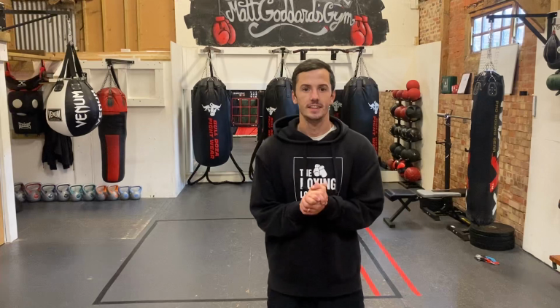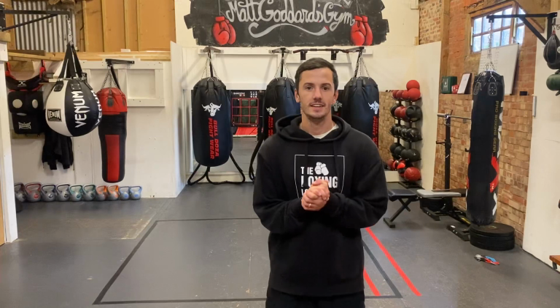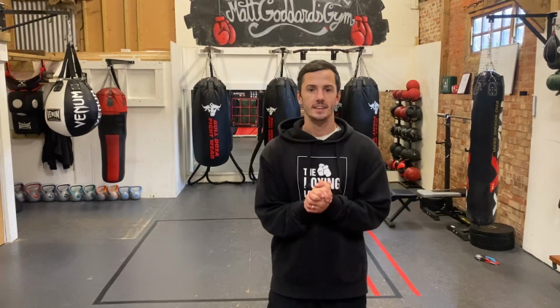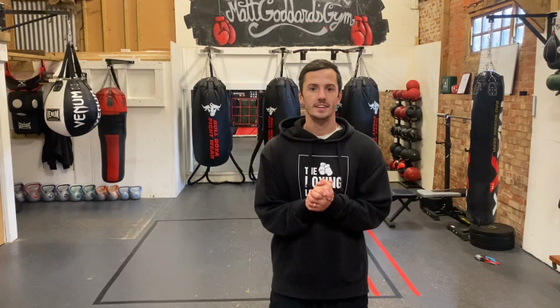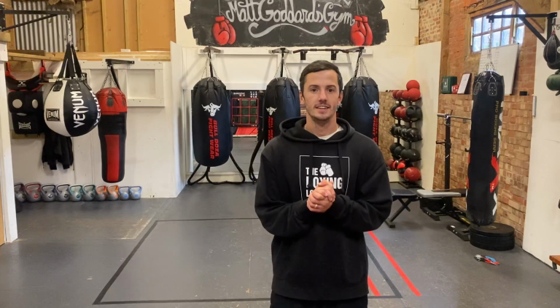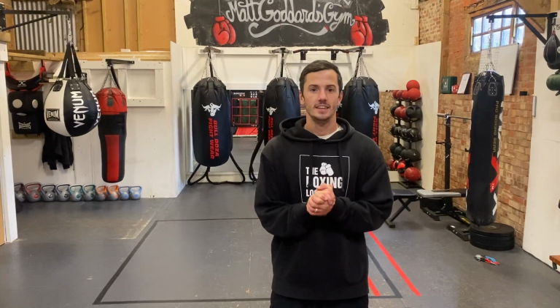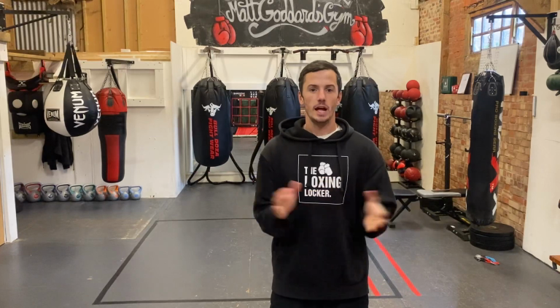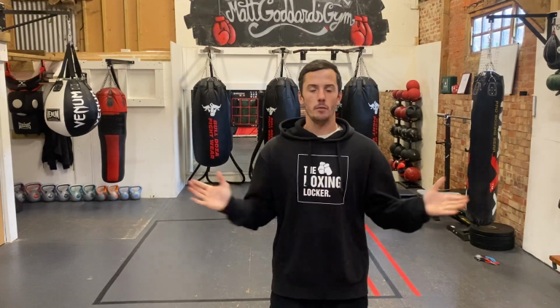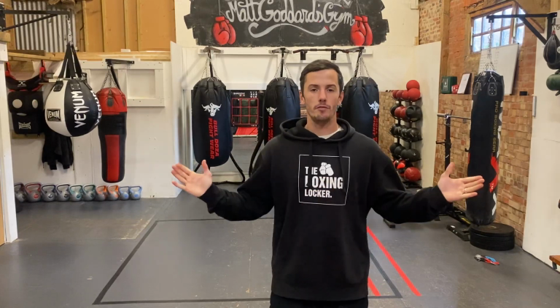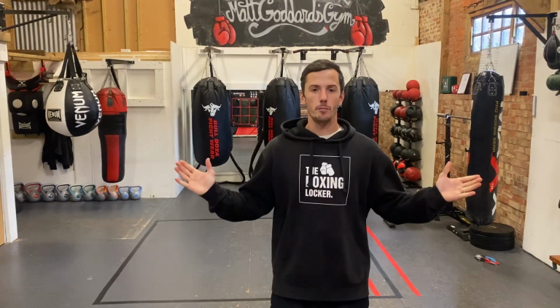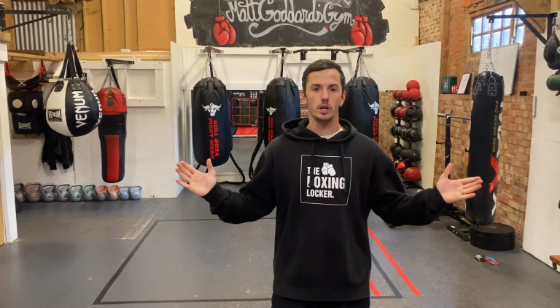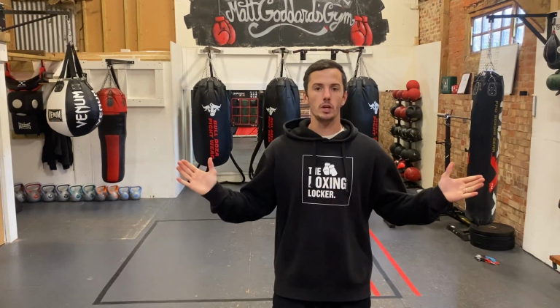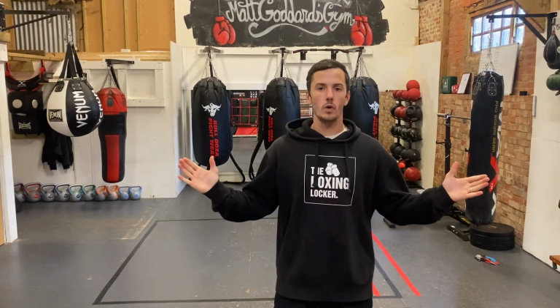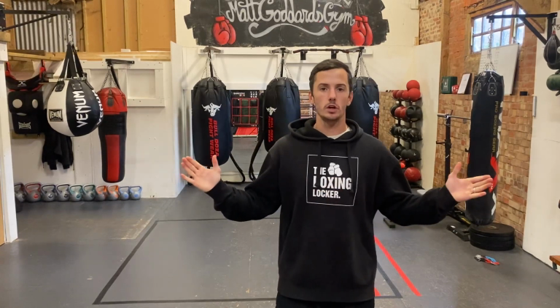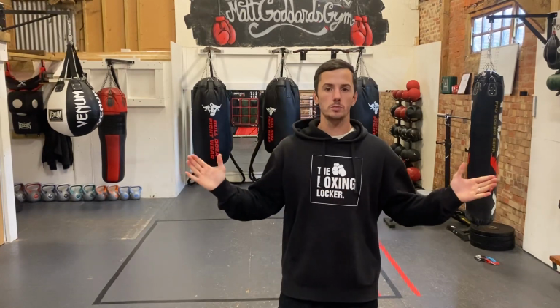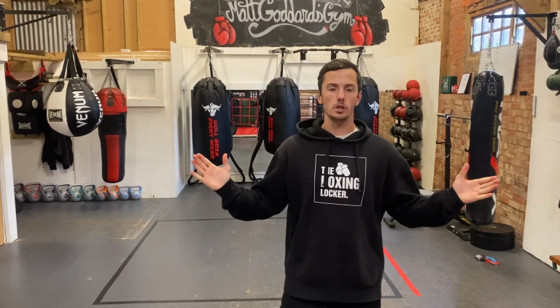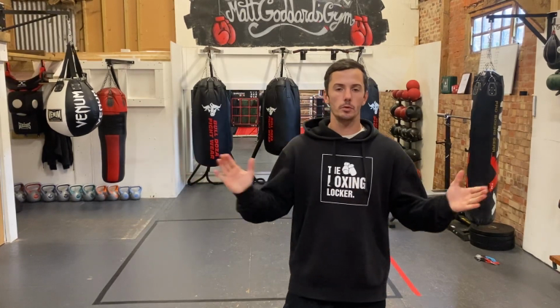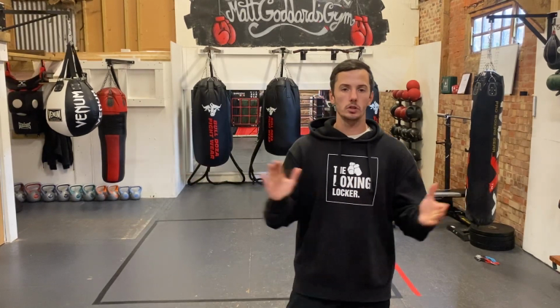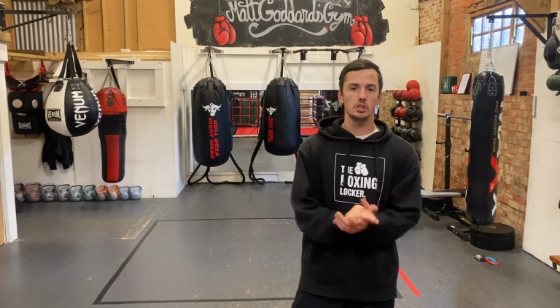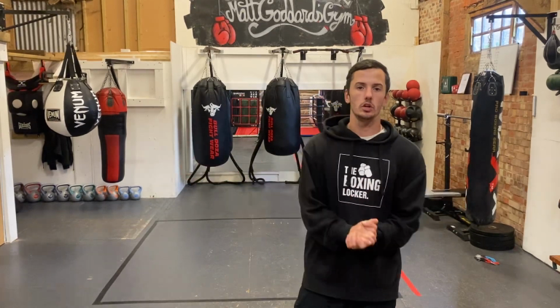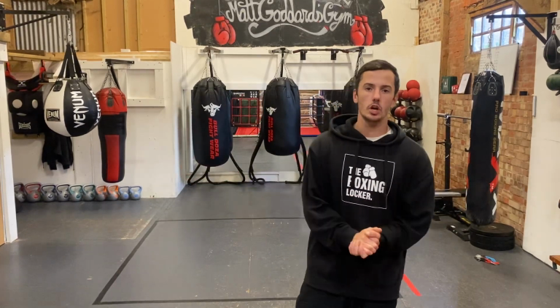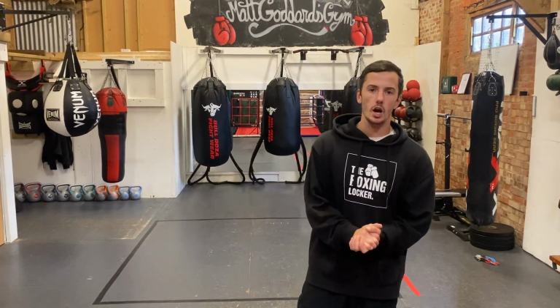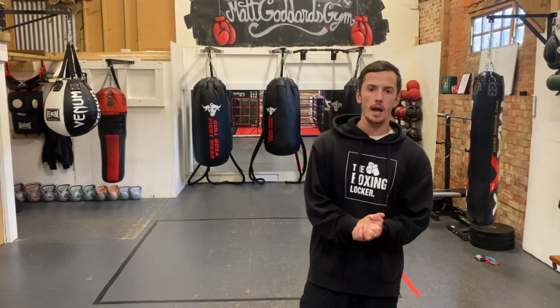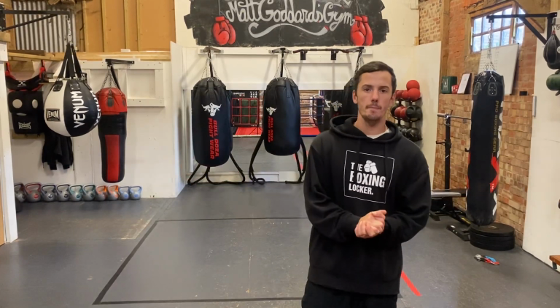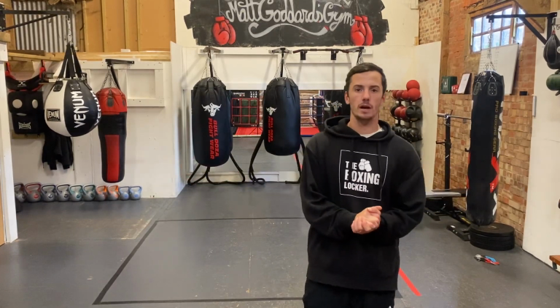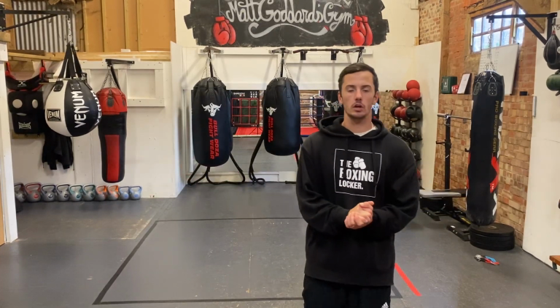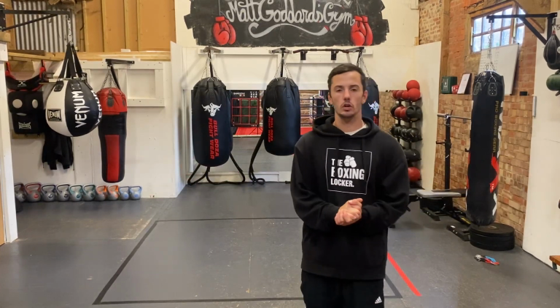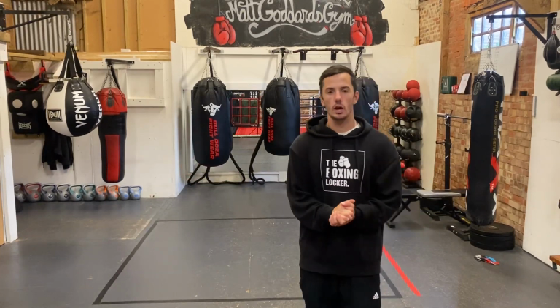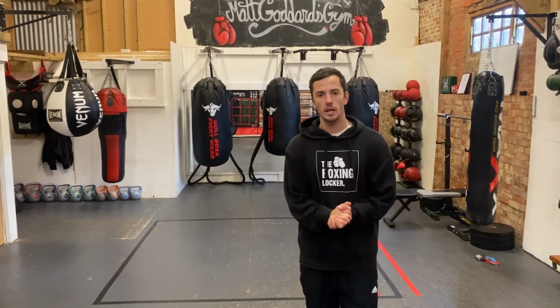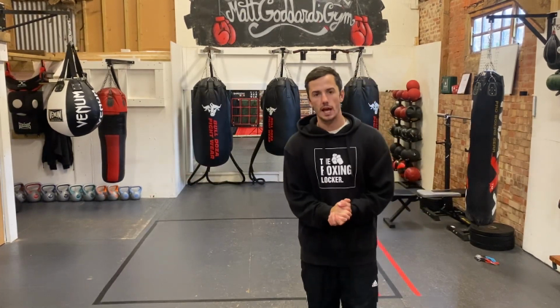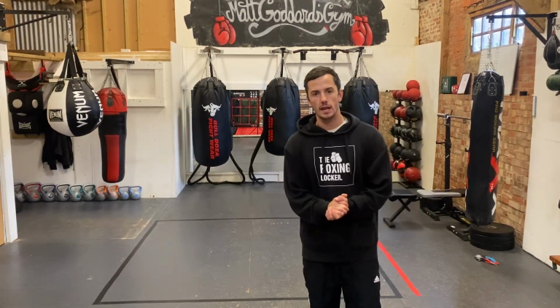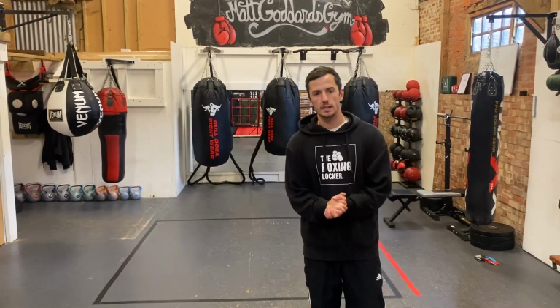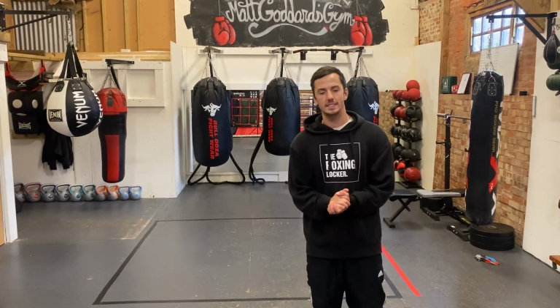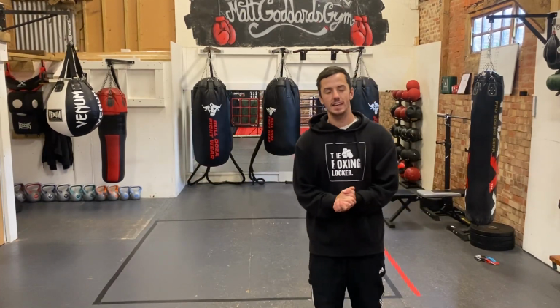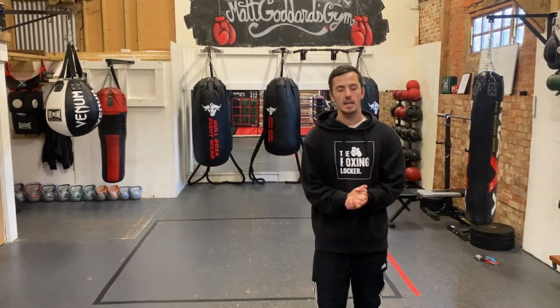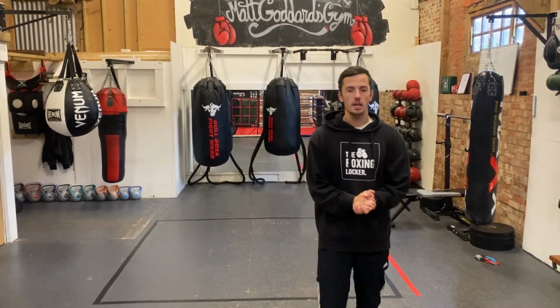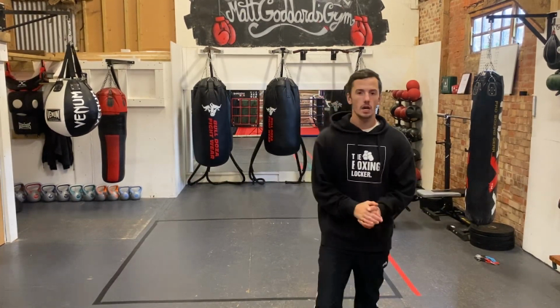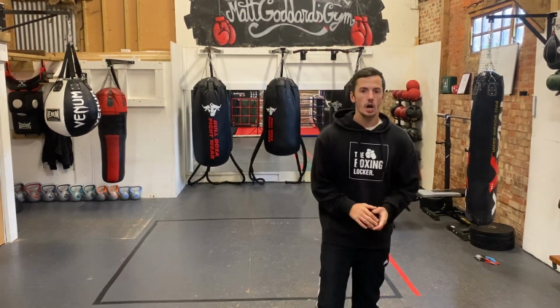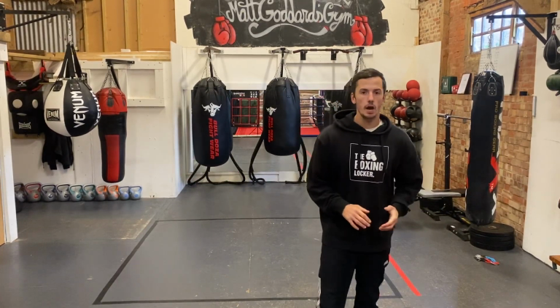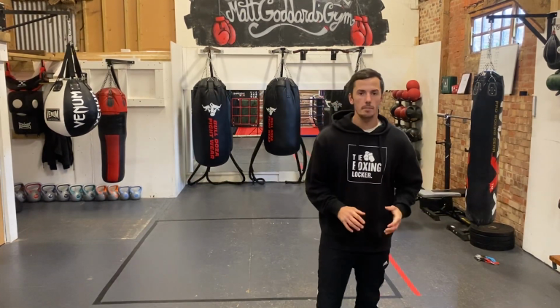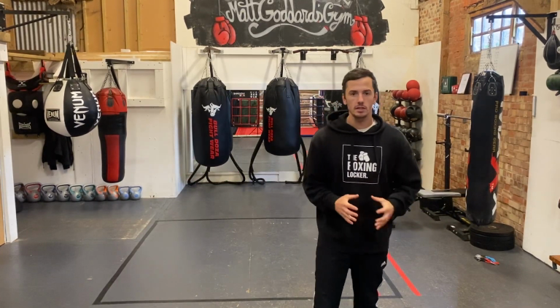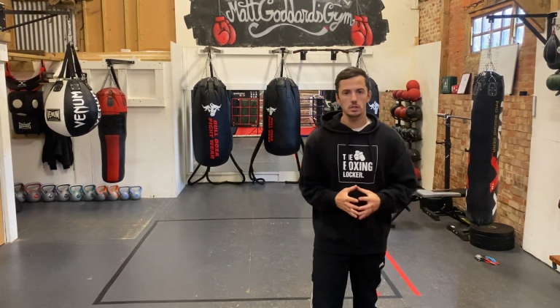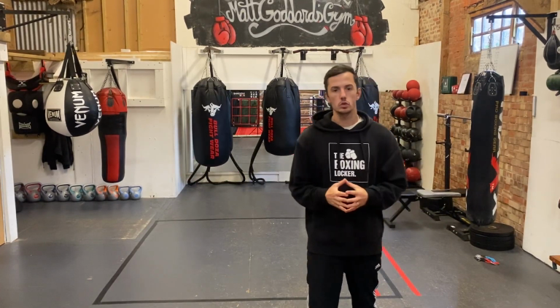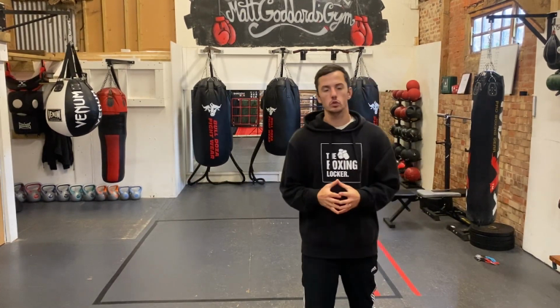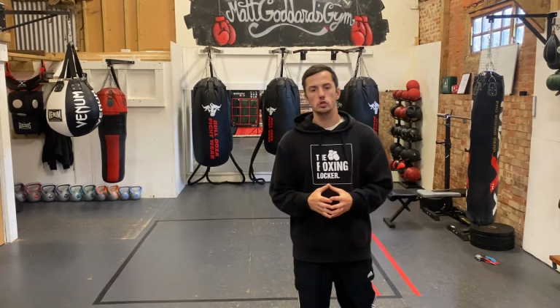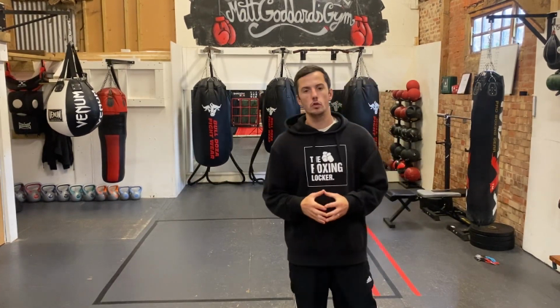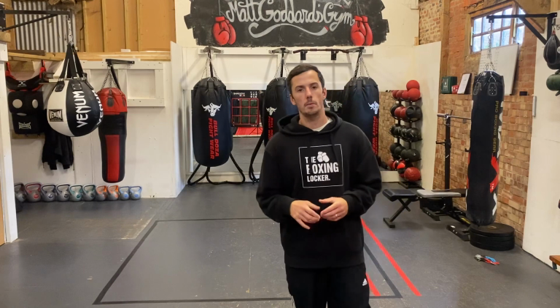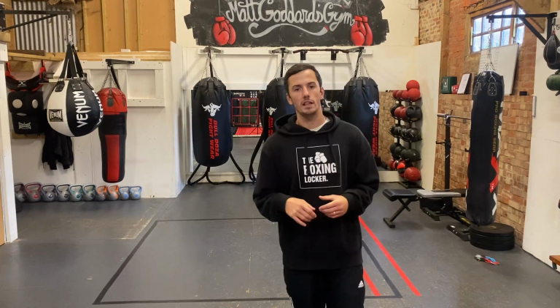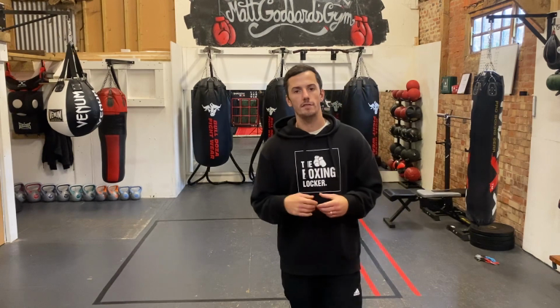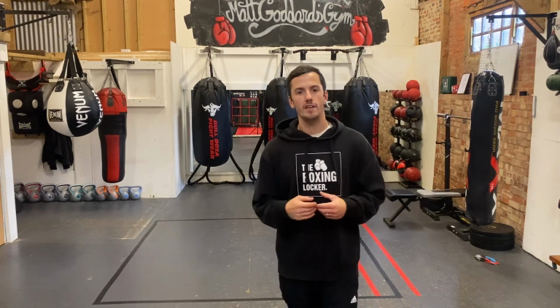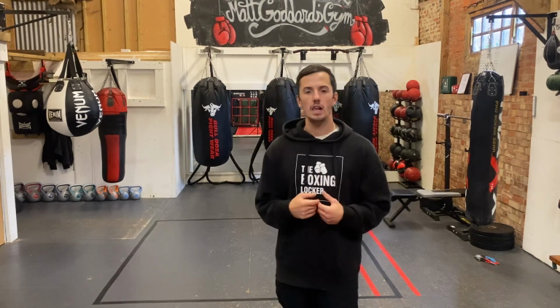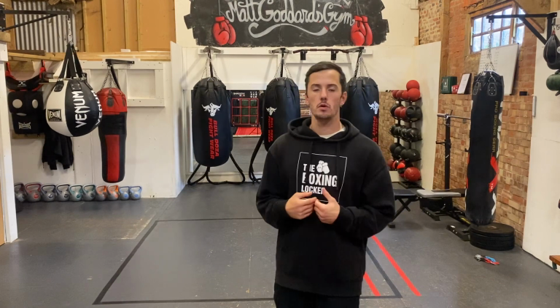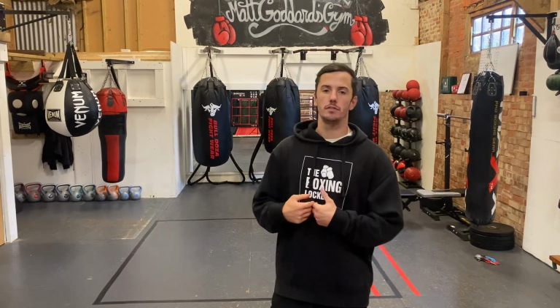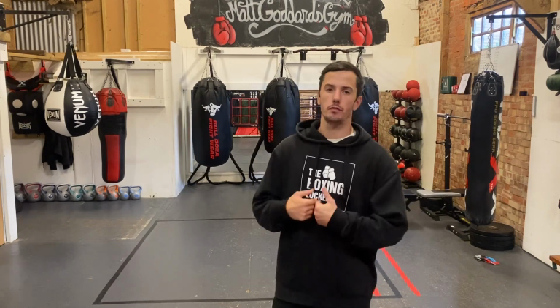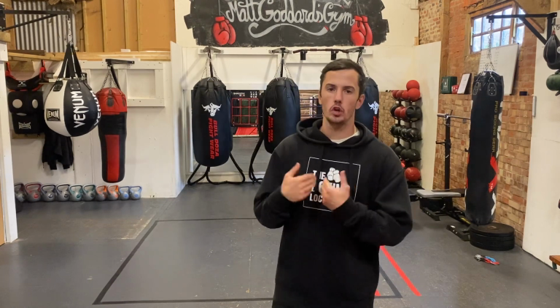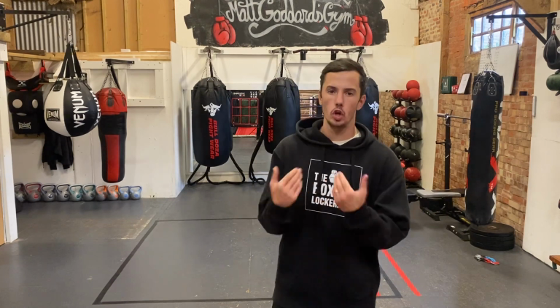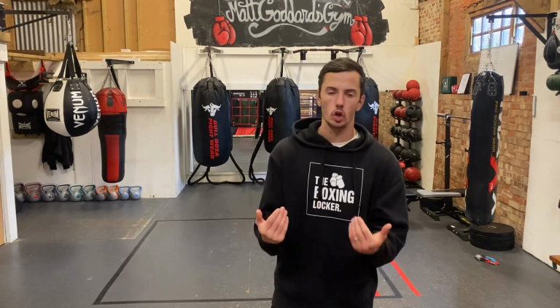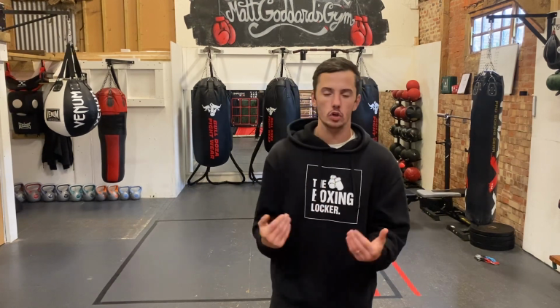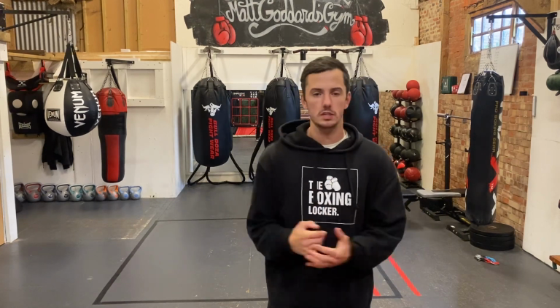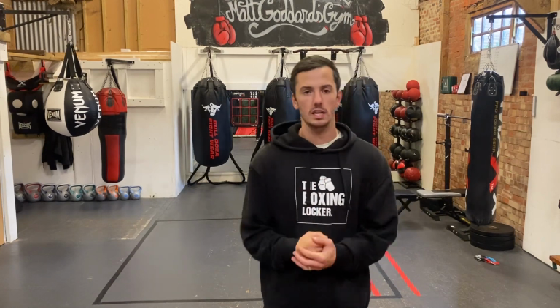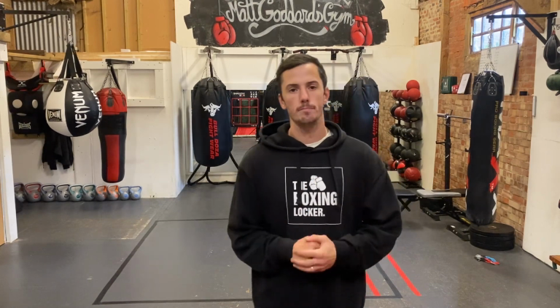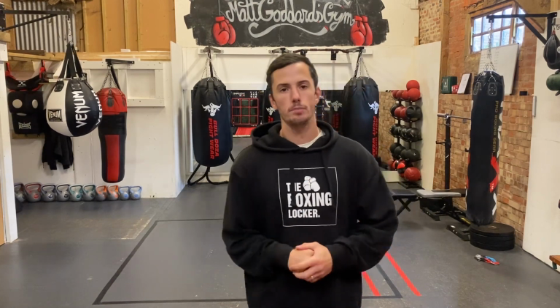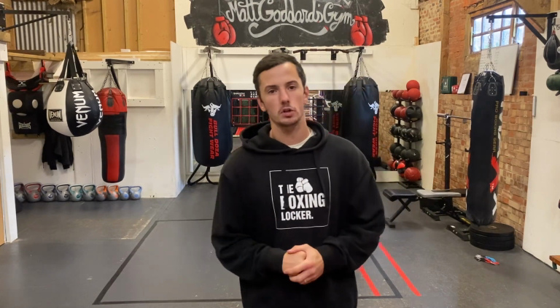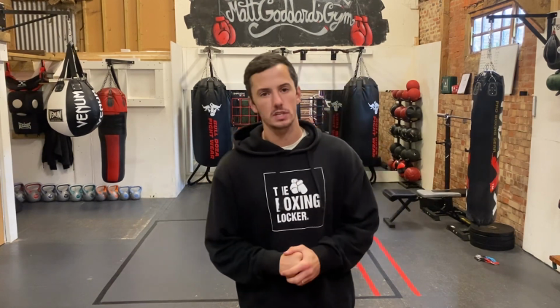Hello everybody, welcome to the Boxing Locker. I am Matt Goddard and today I'm here to talk to you about the value of different looks in boxing.